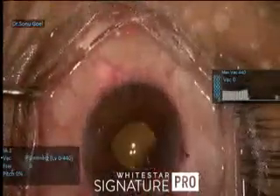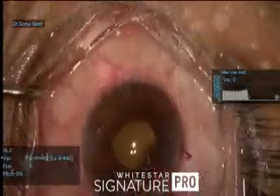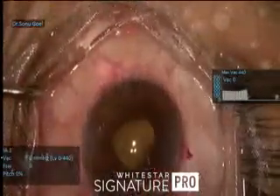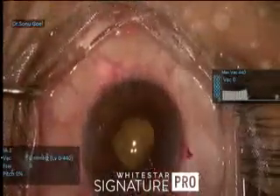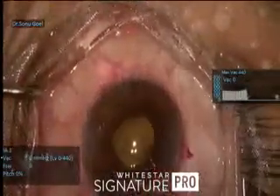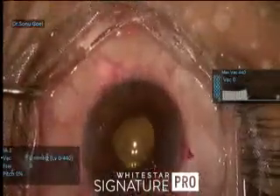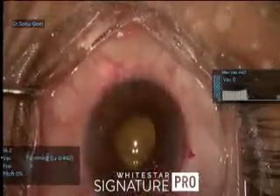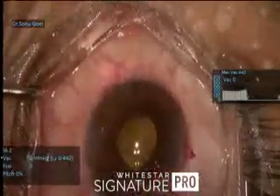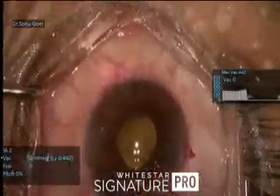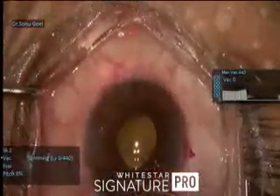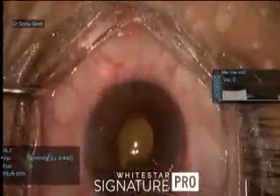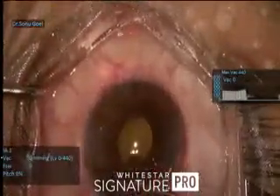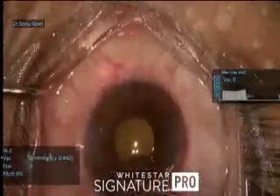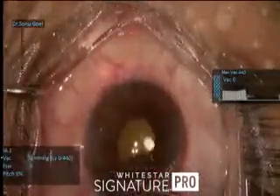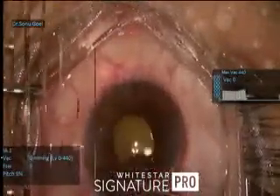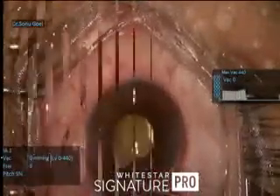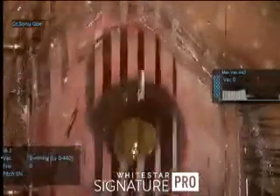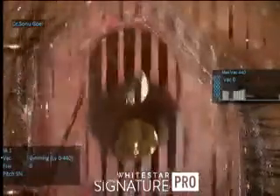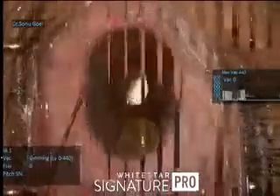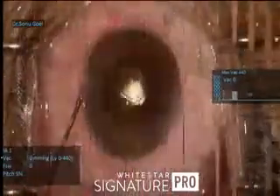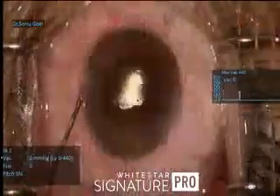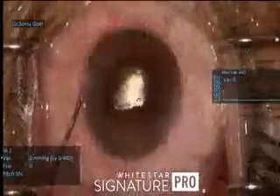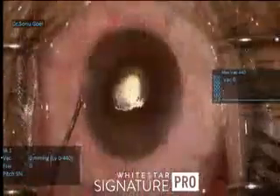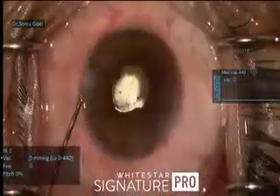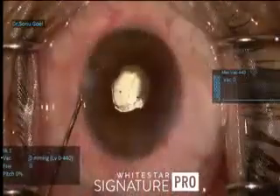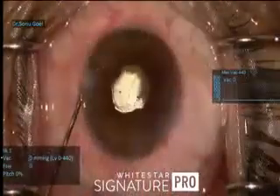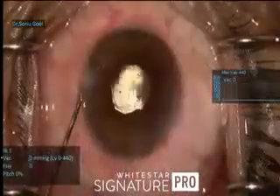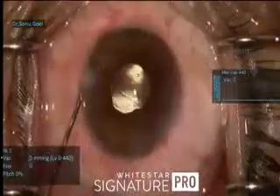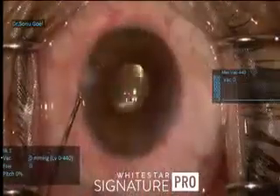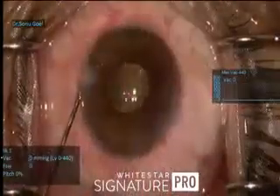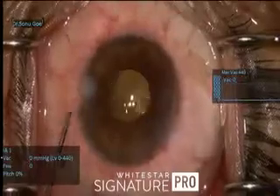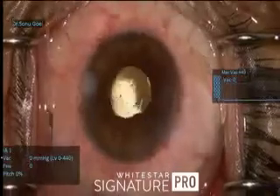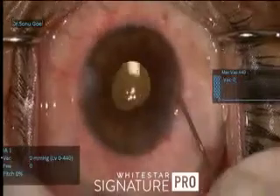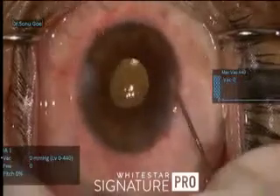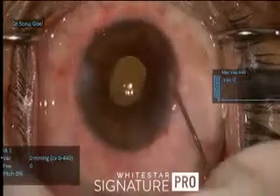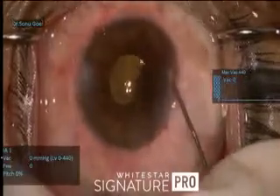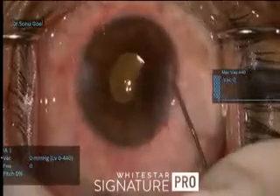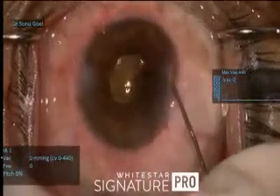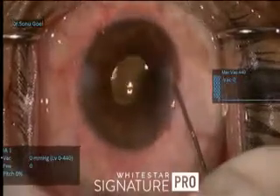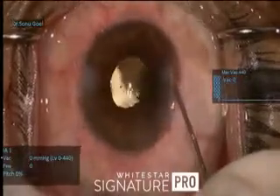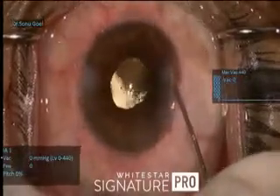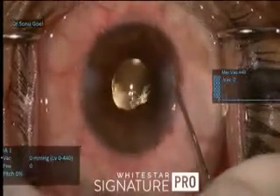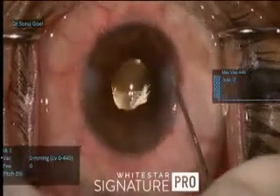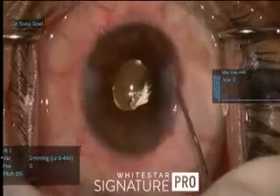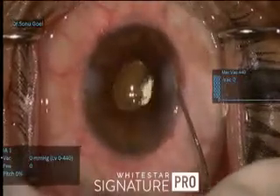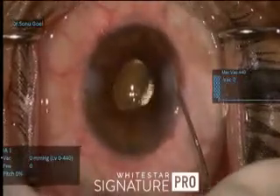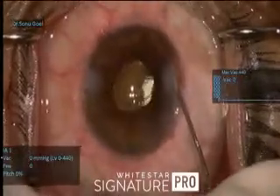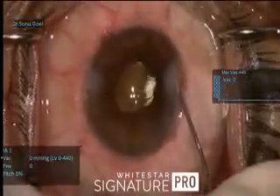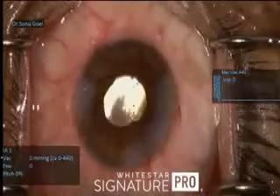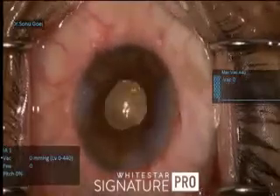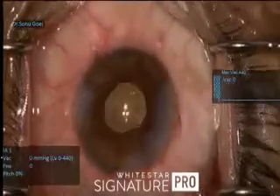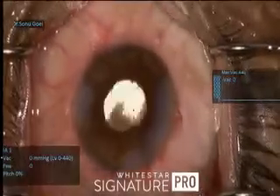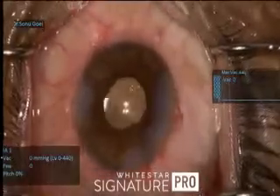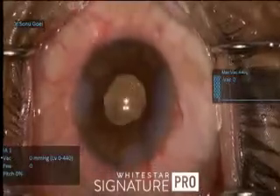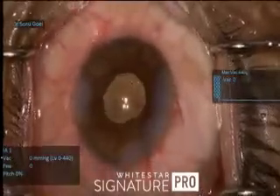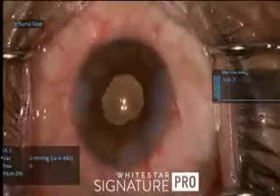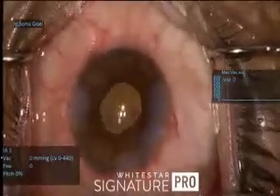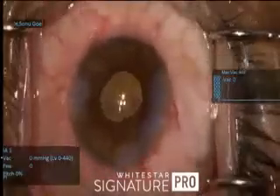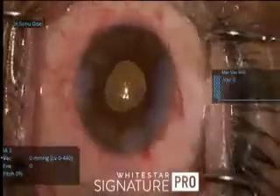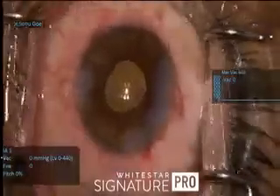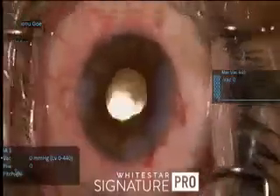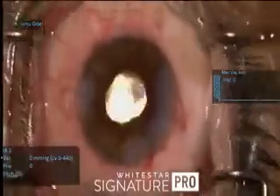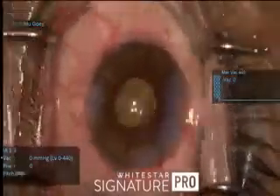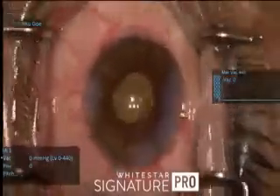You can make out the floppiness here. And this is how the final picture looks. Thank you.